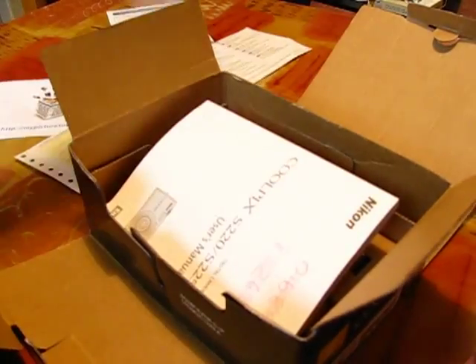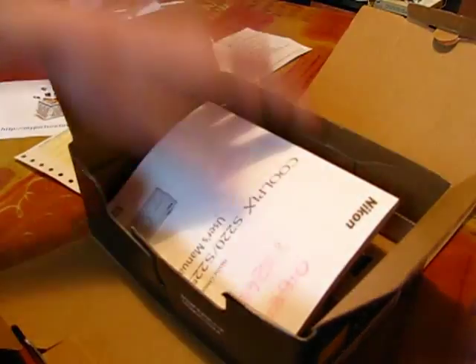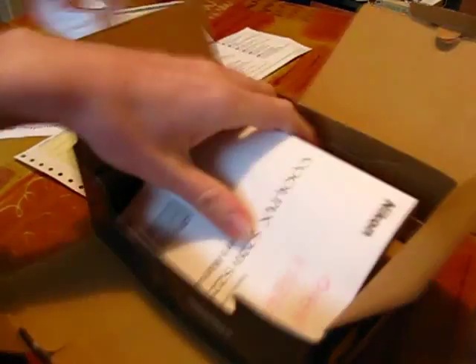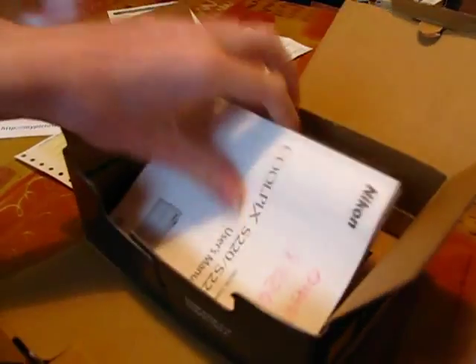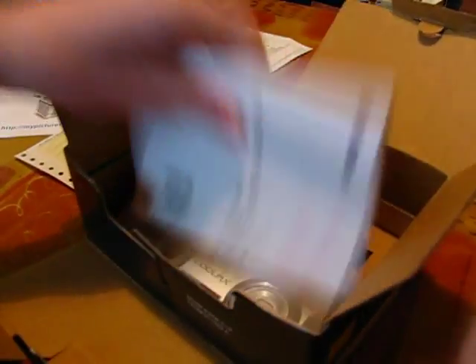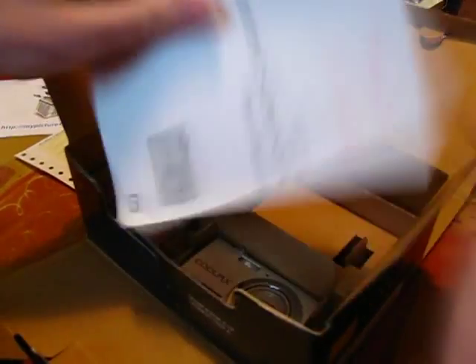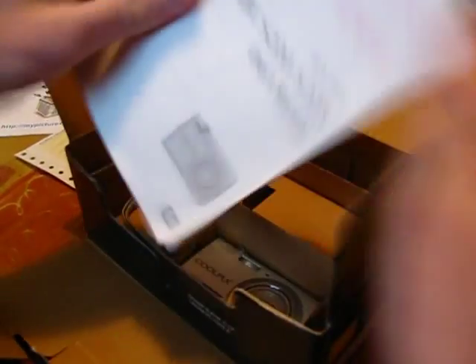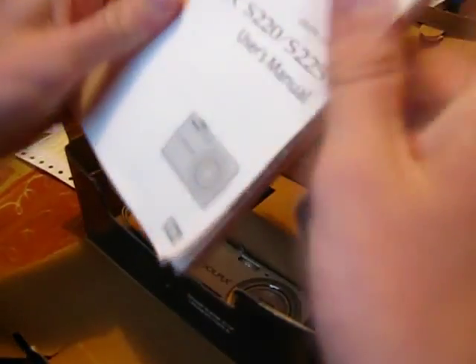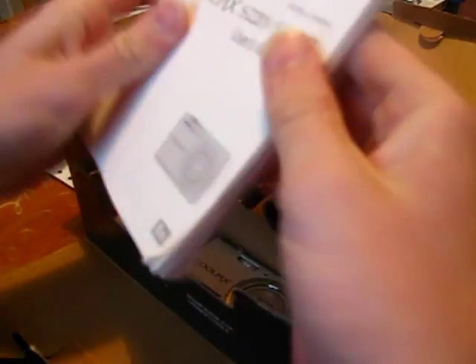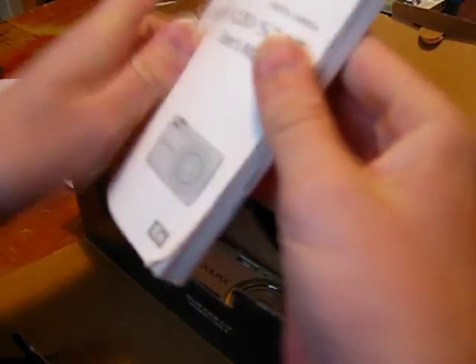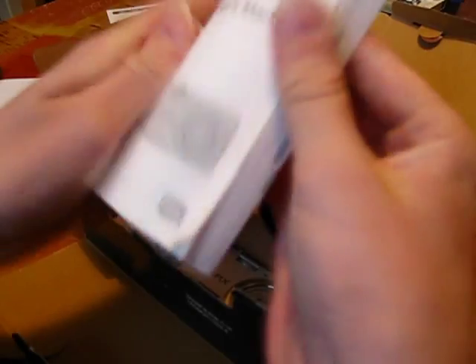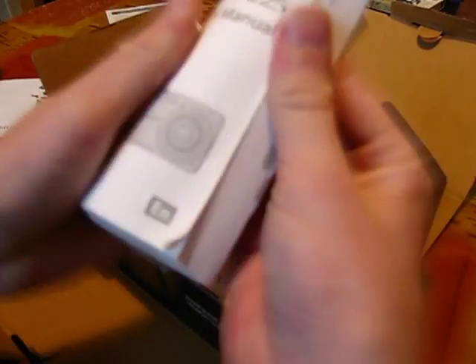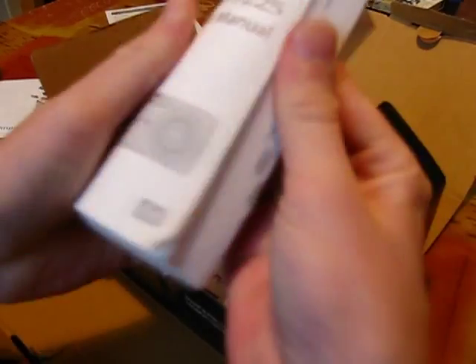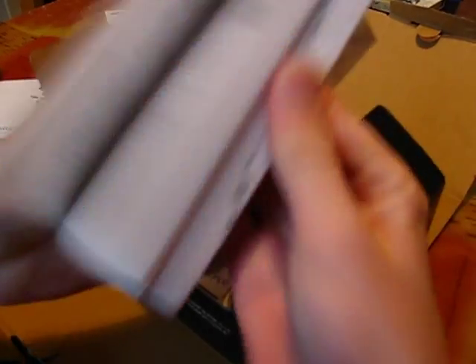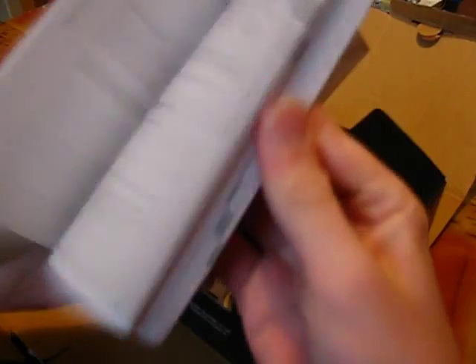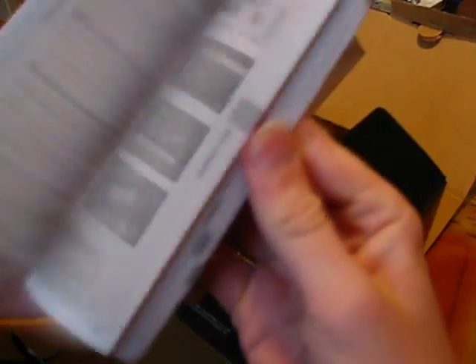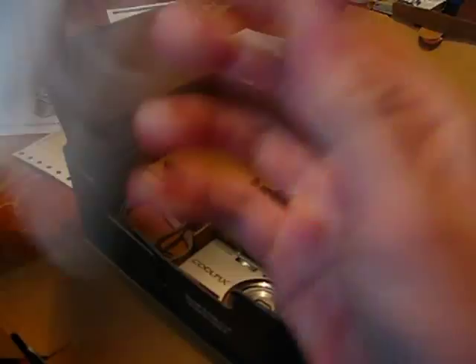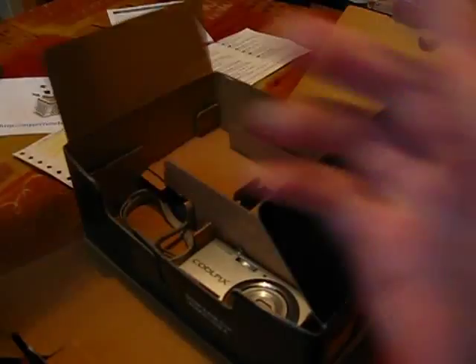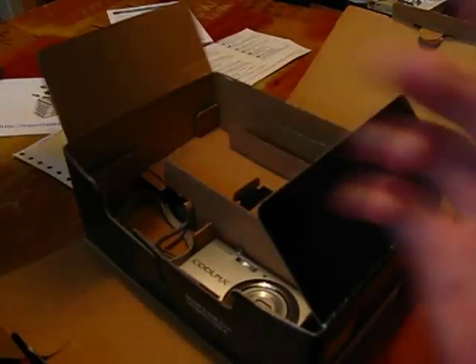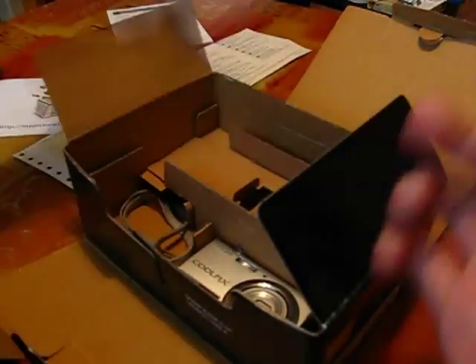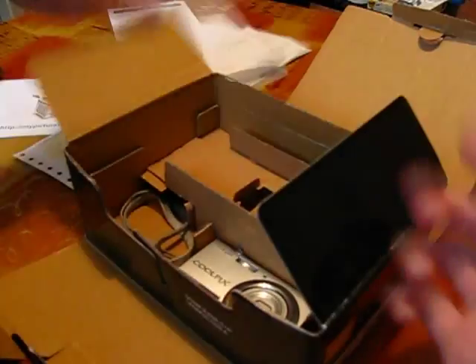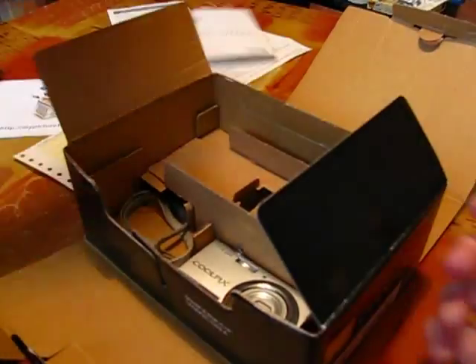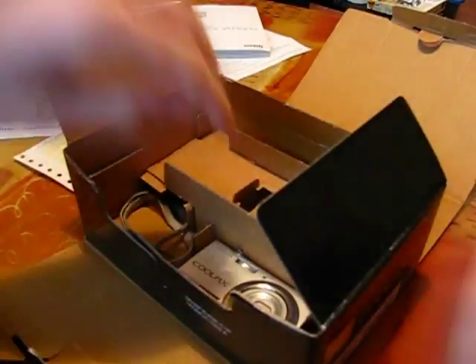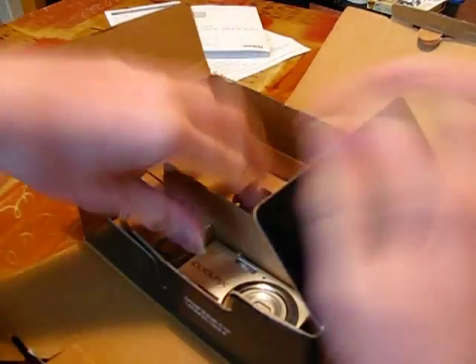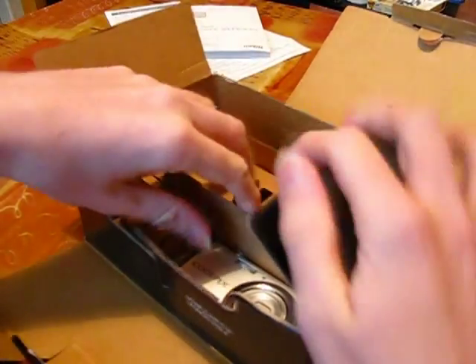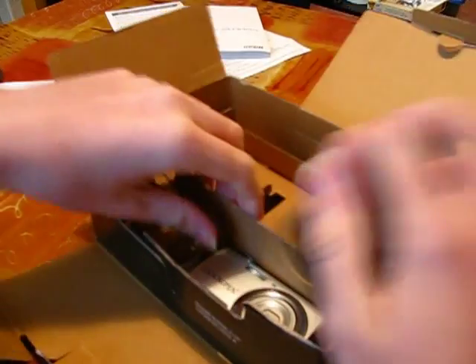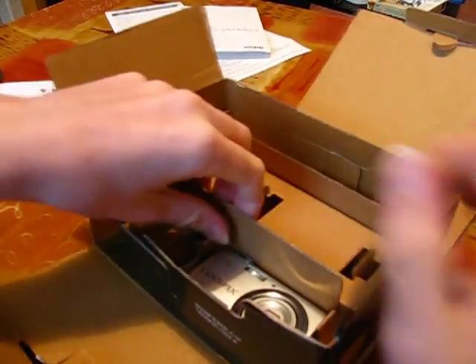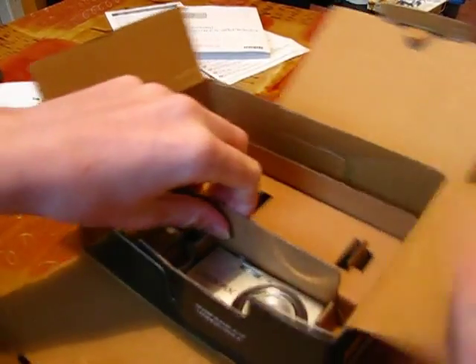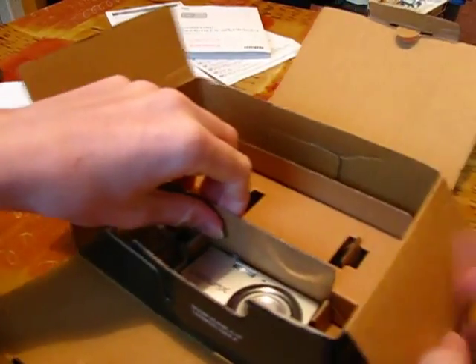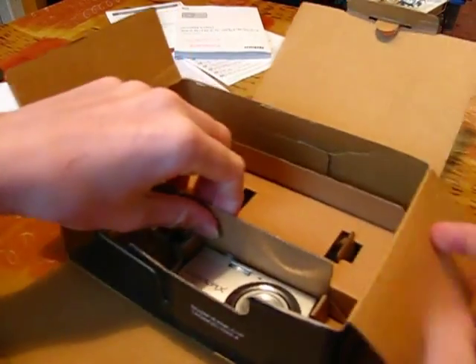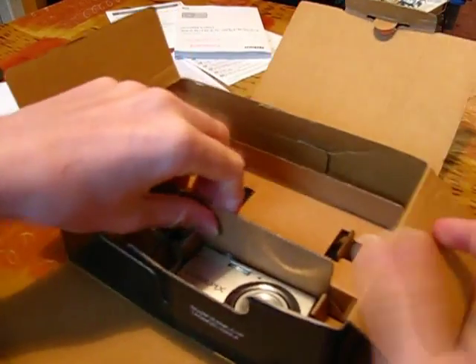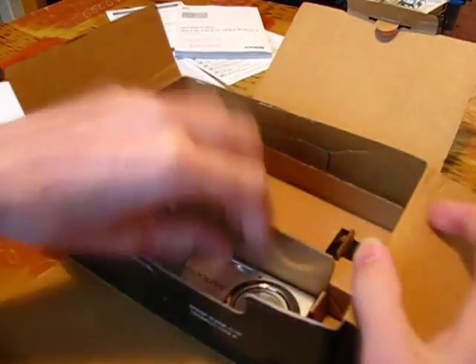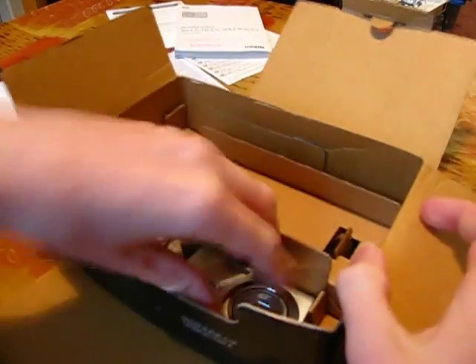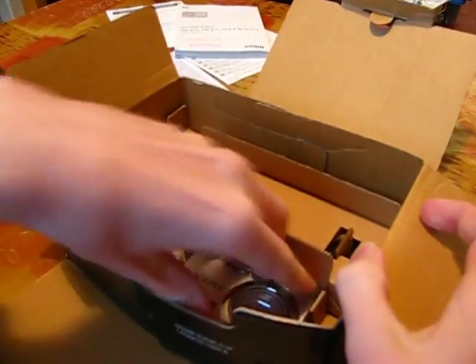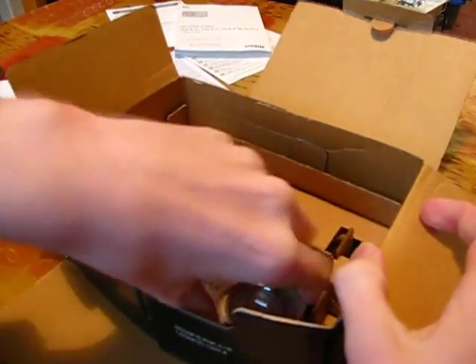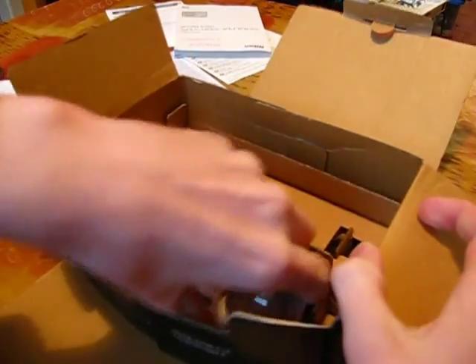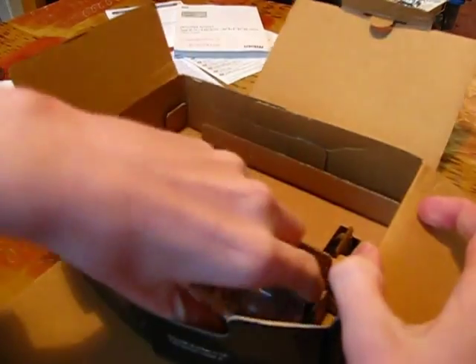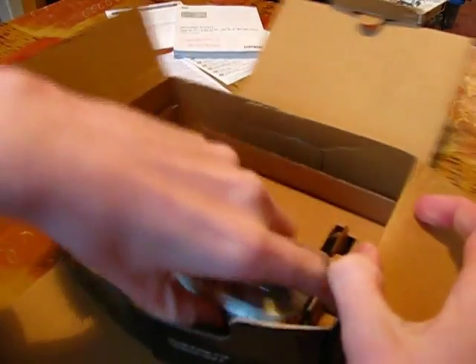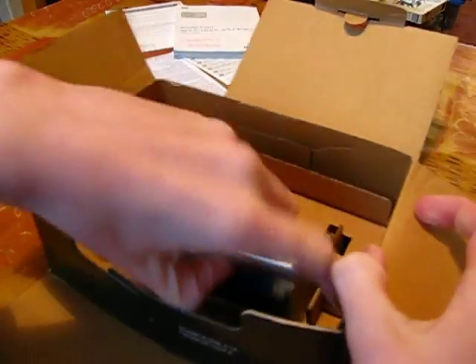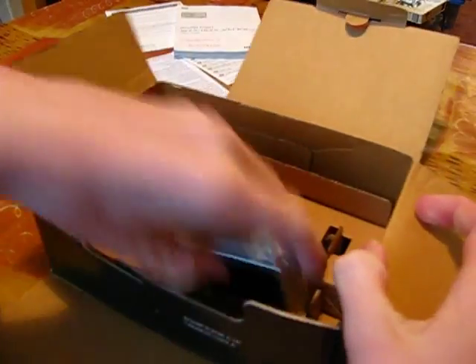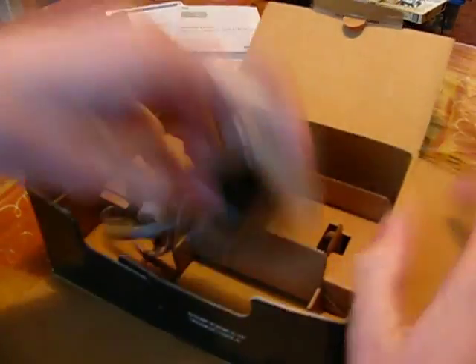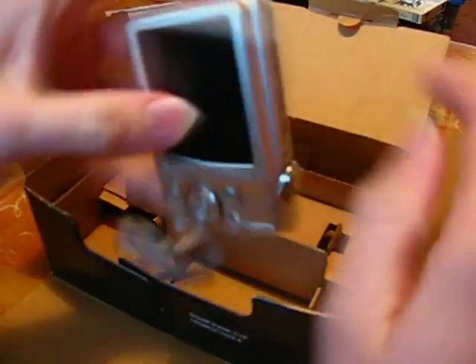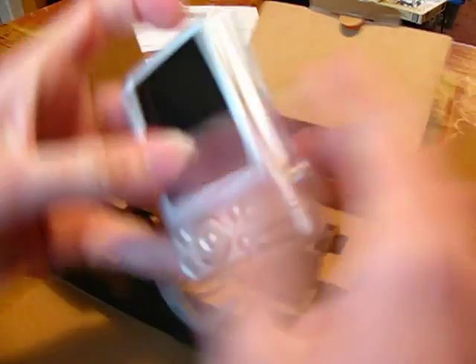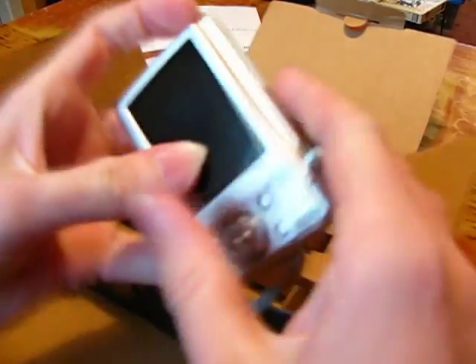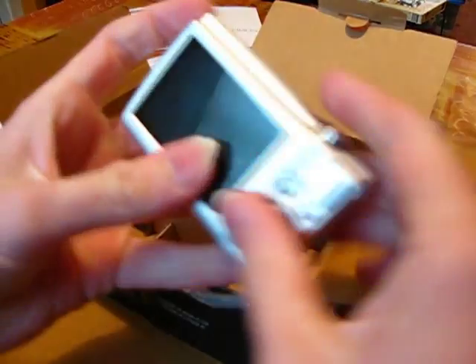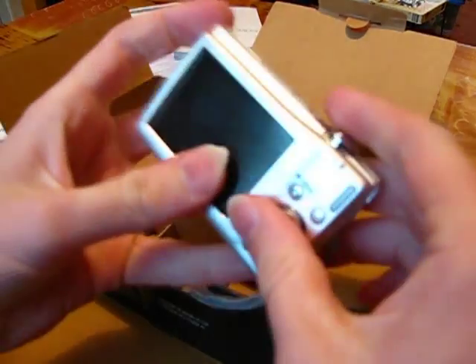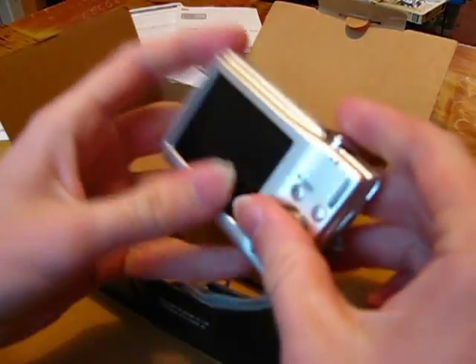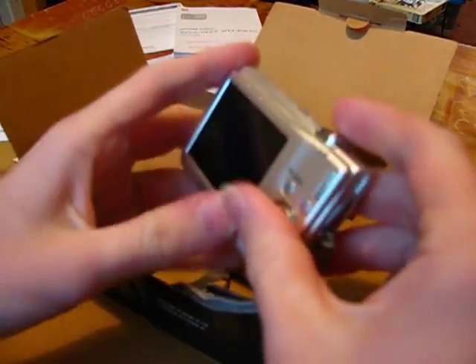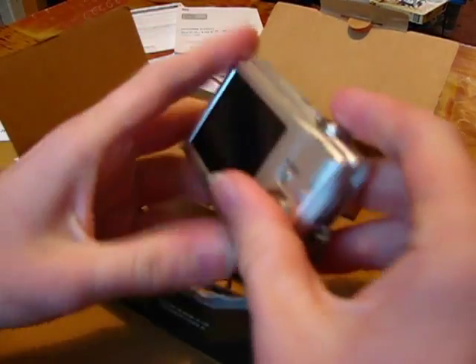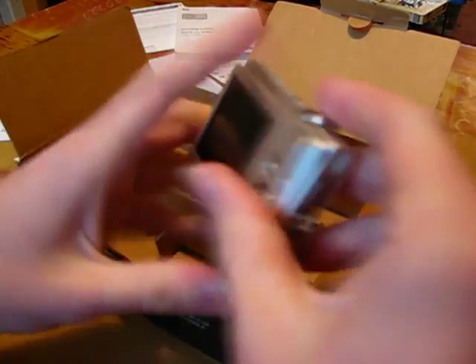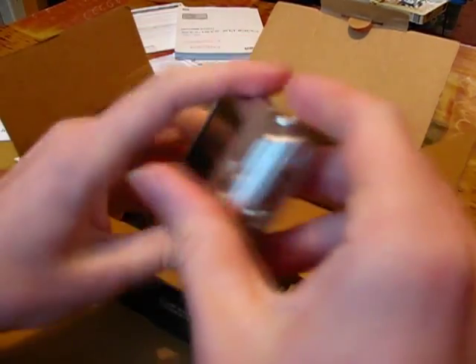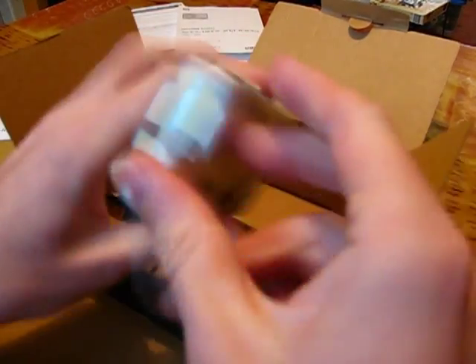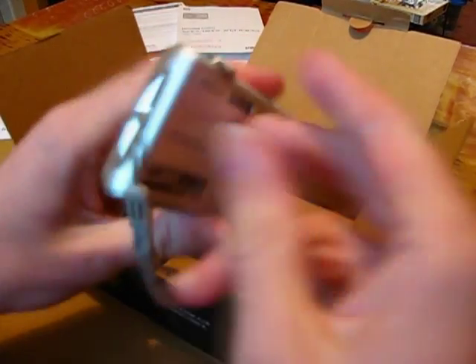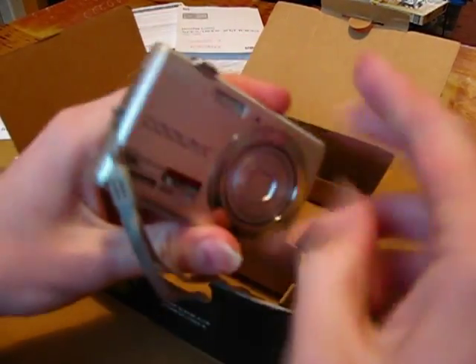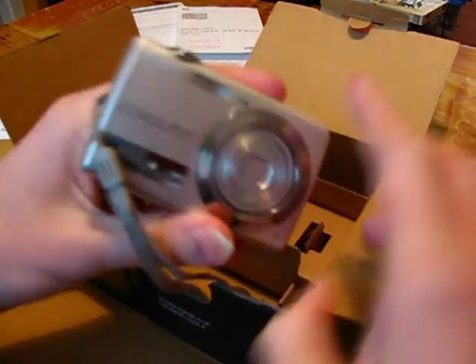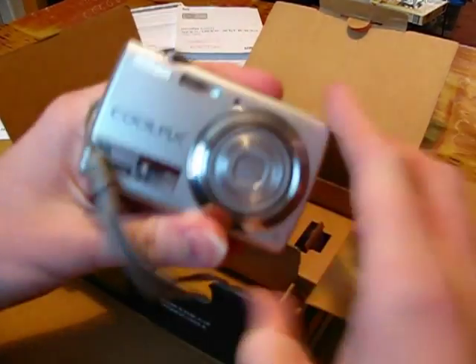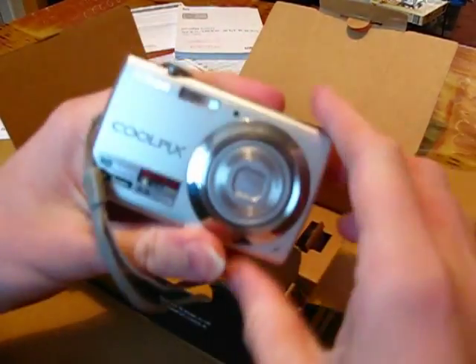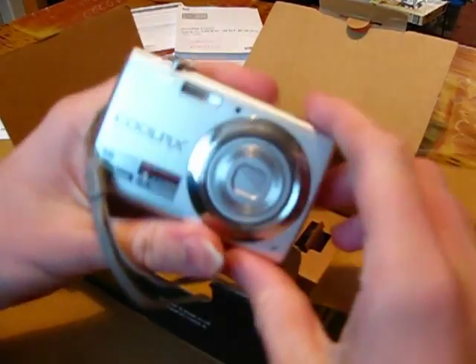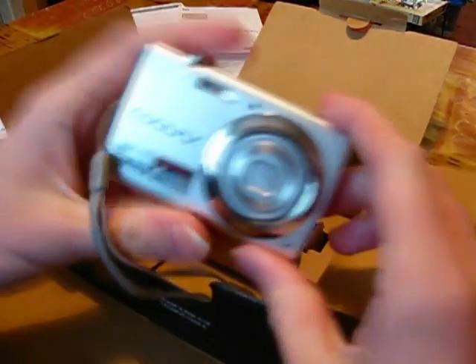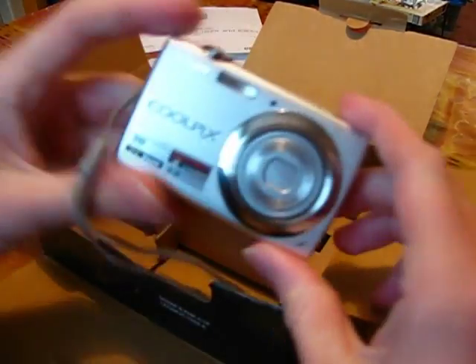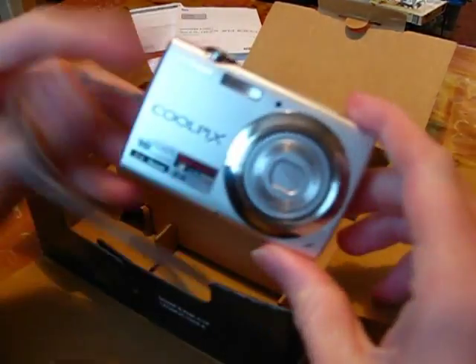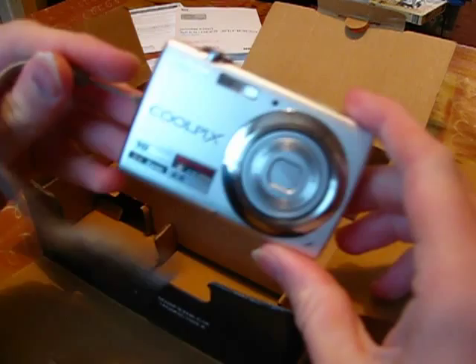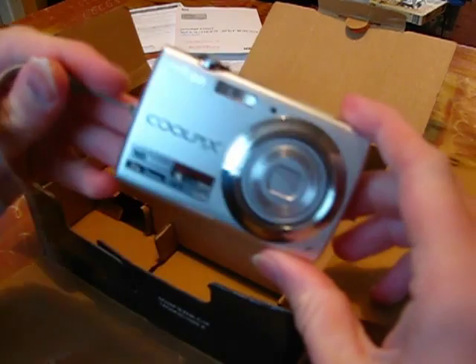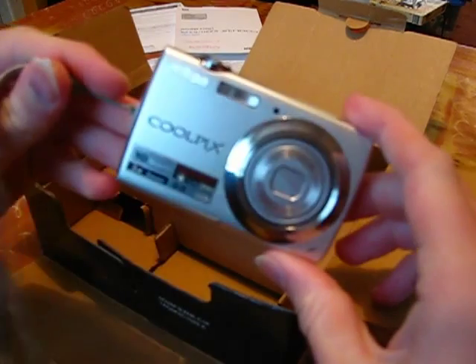And here's a stupid instruction manual. And finally, here is the camera.